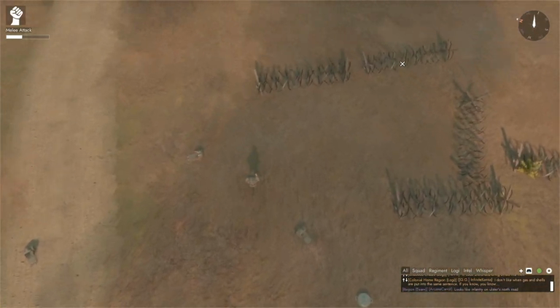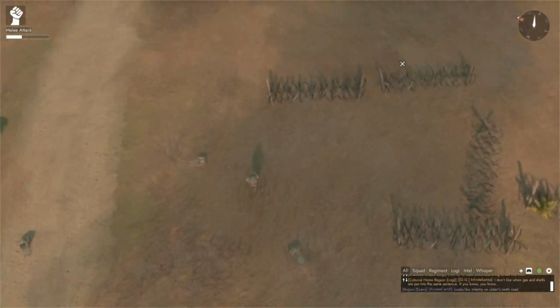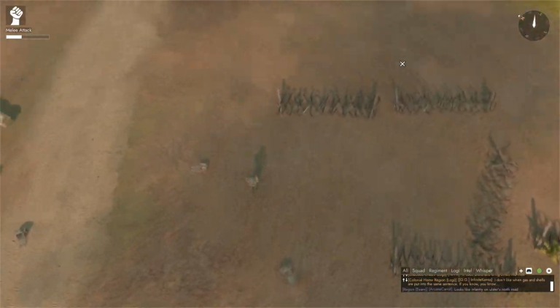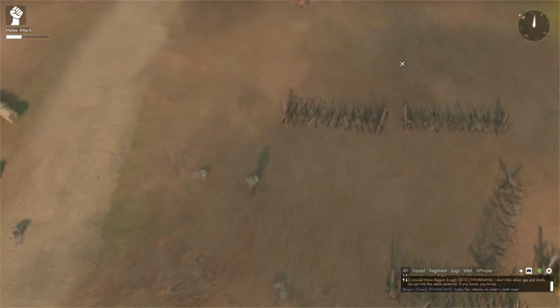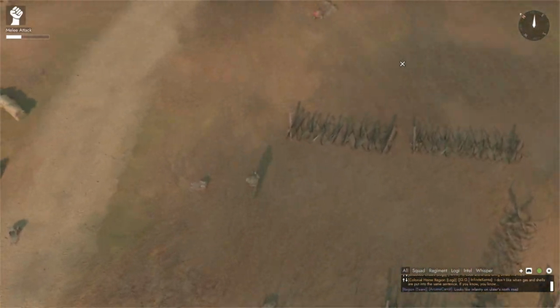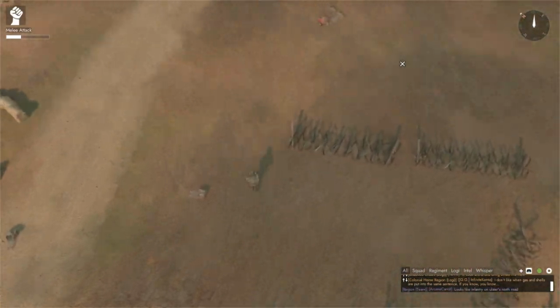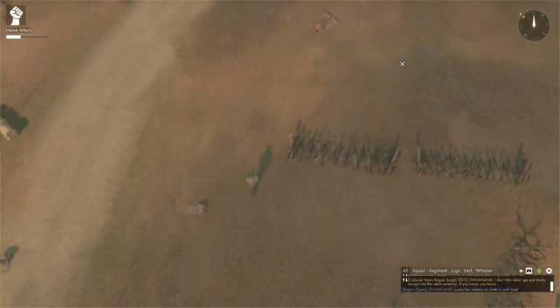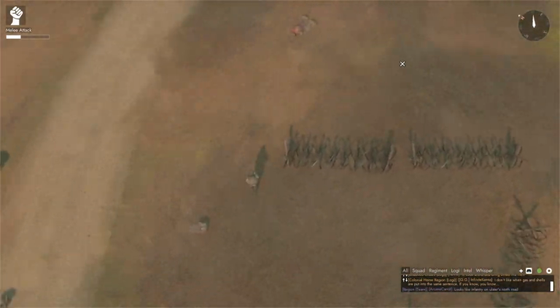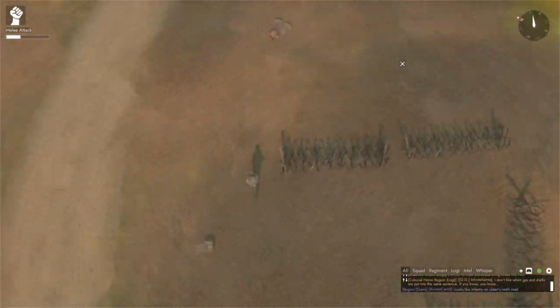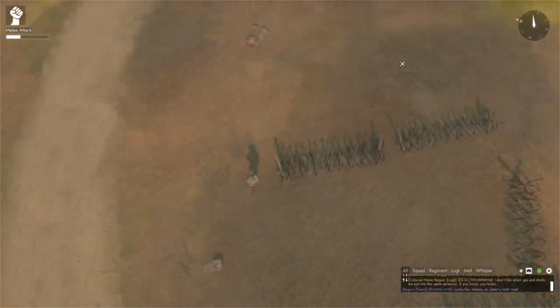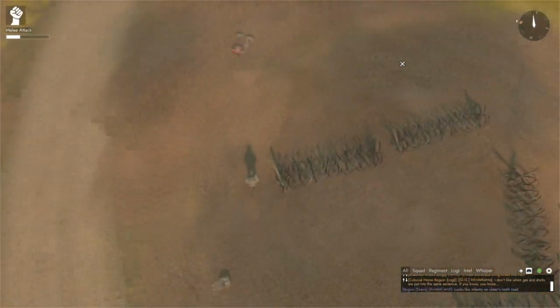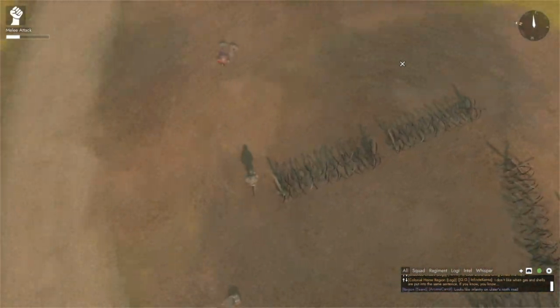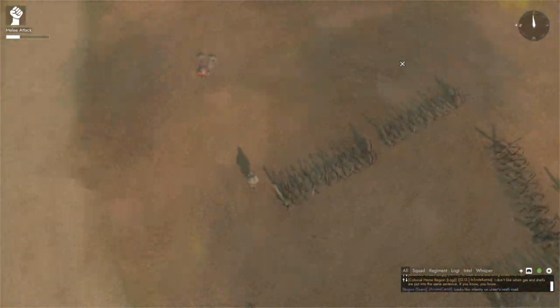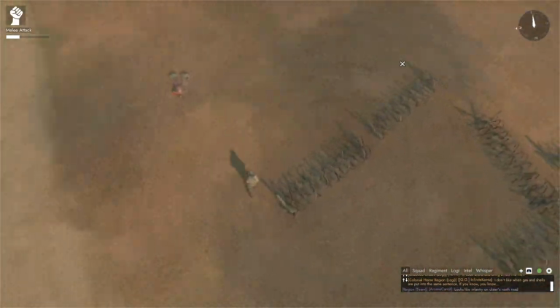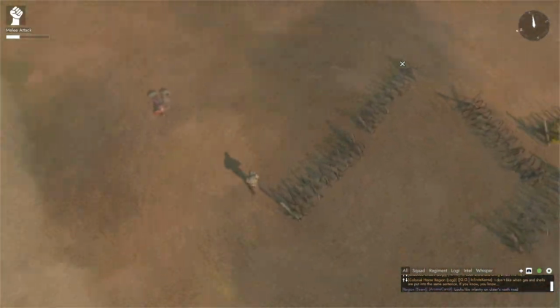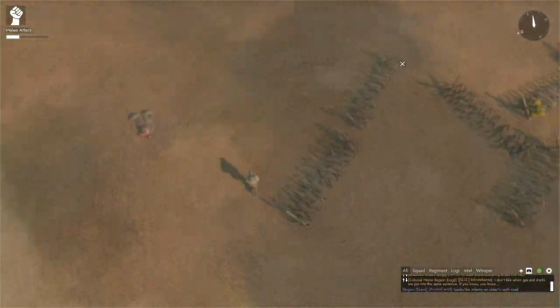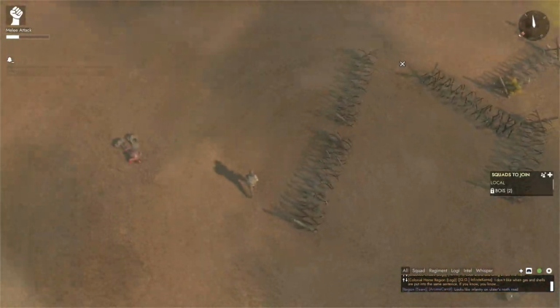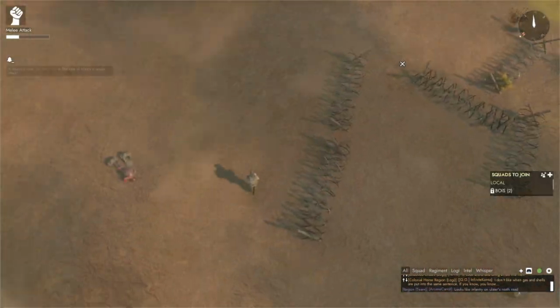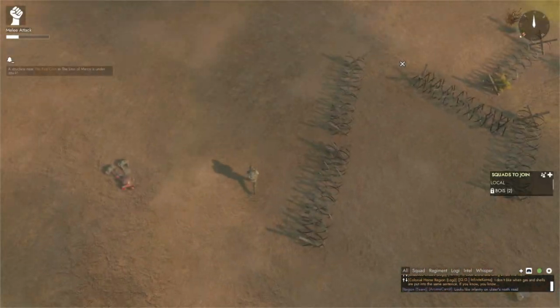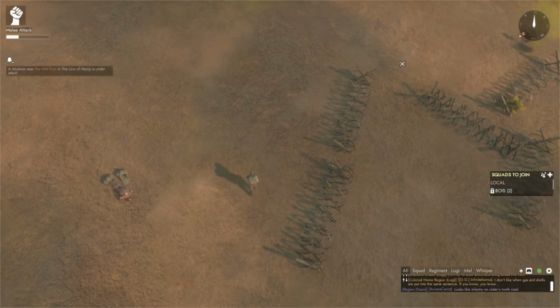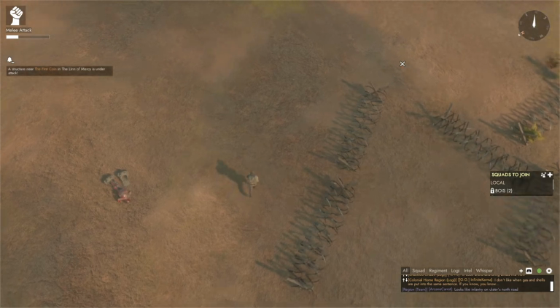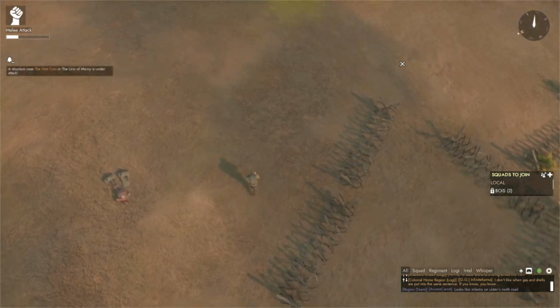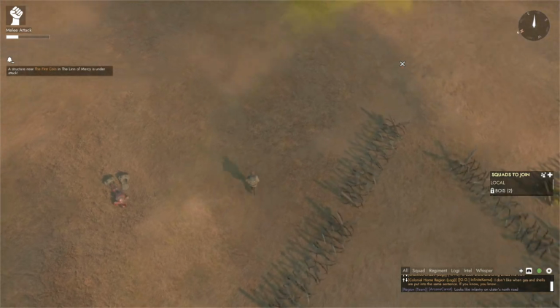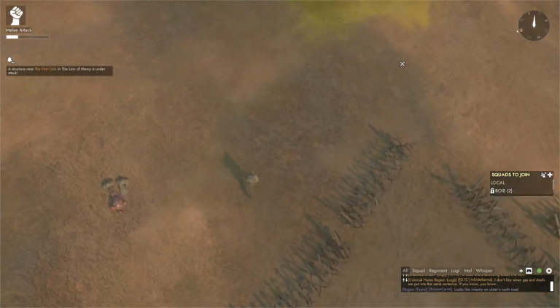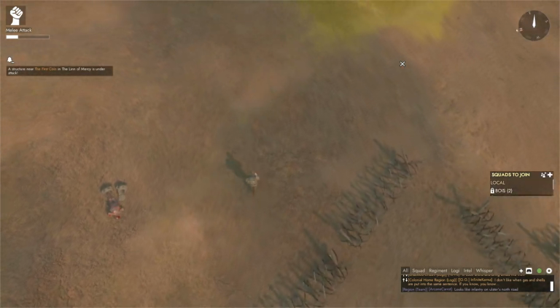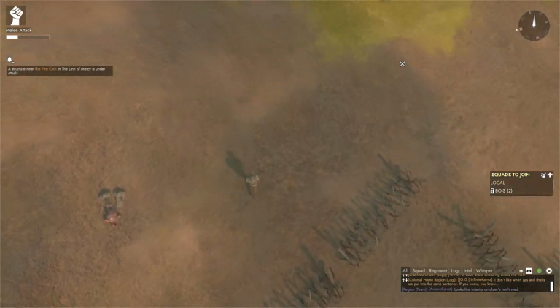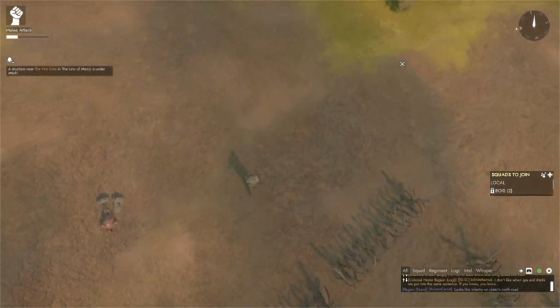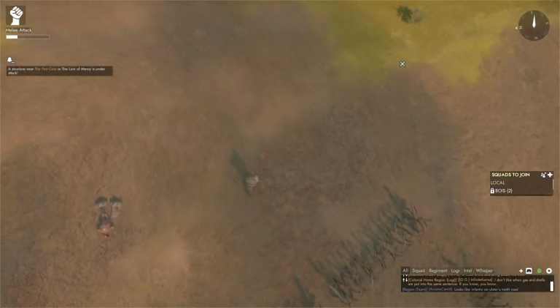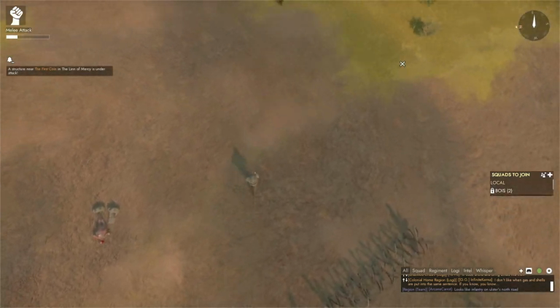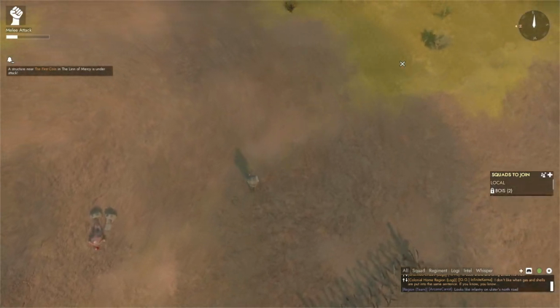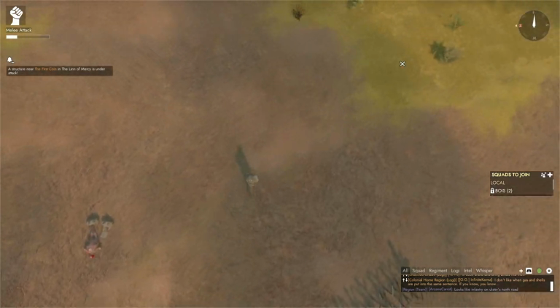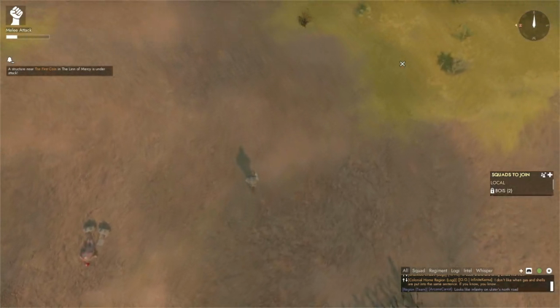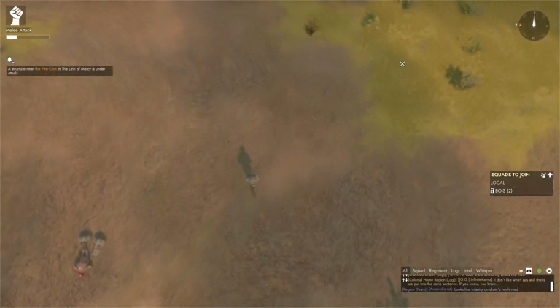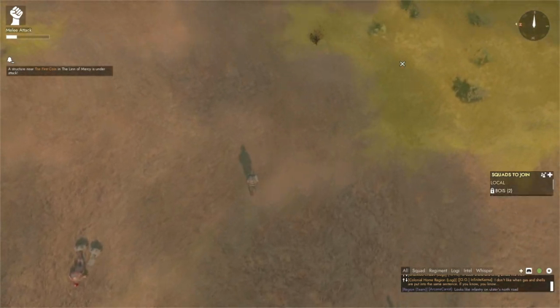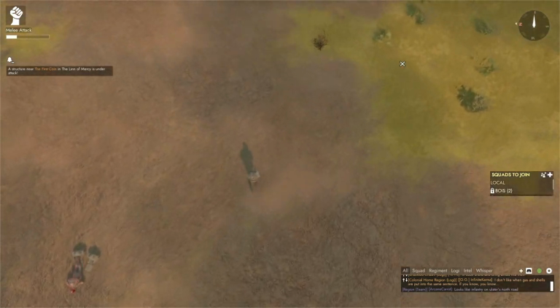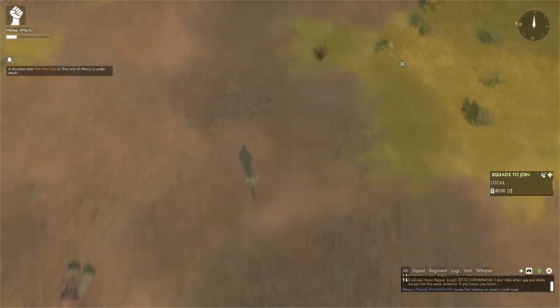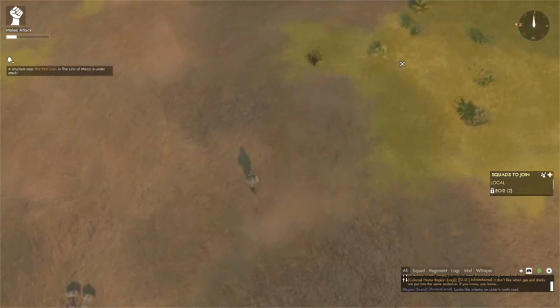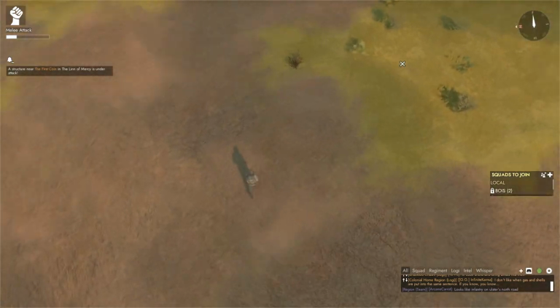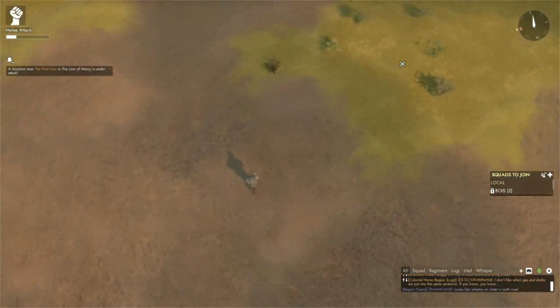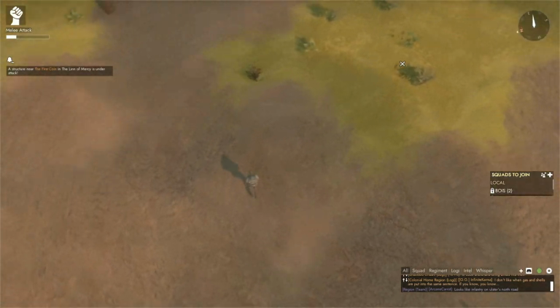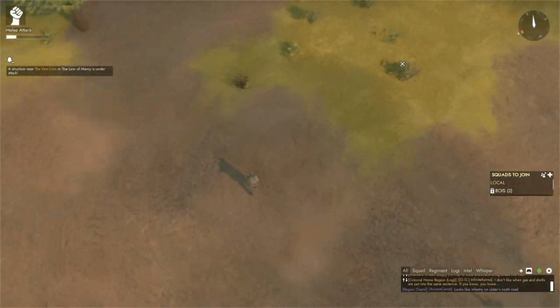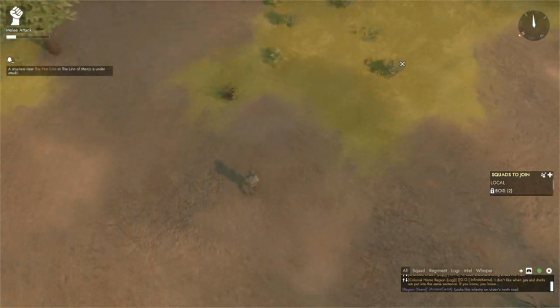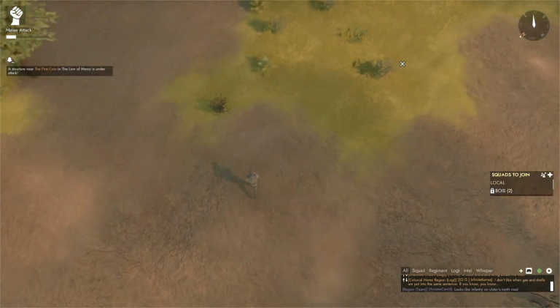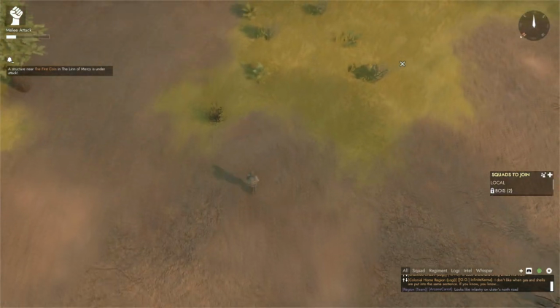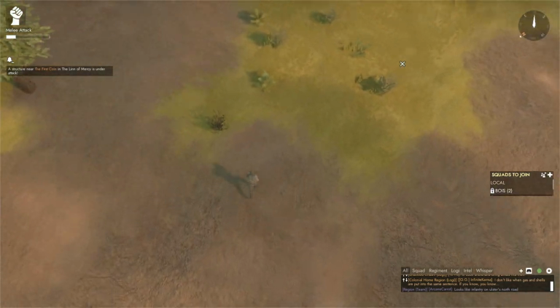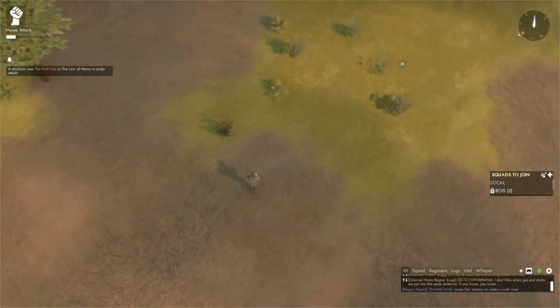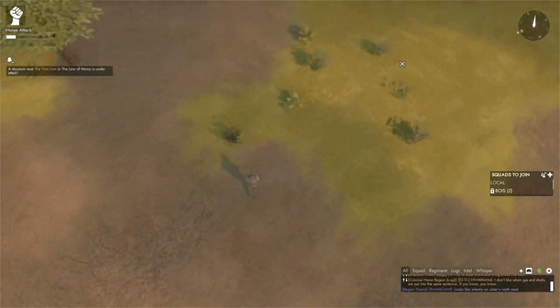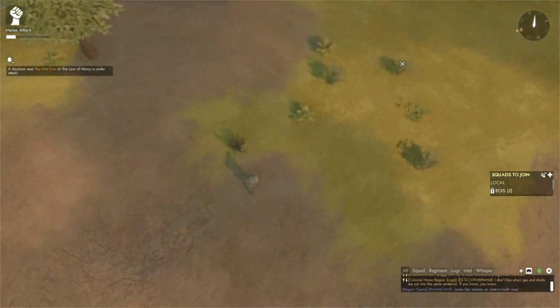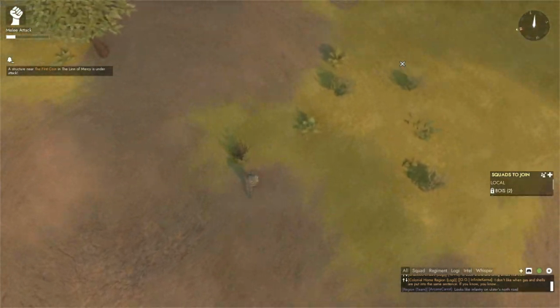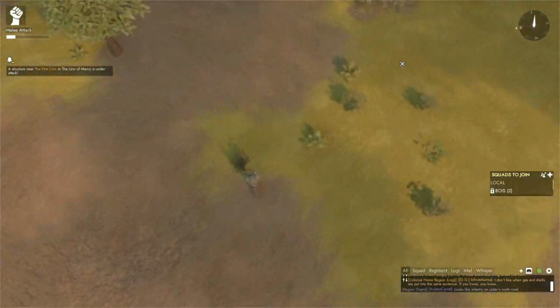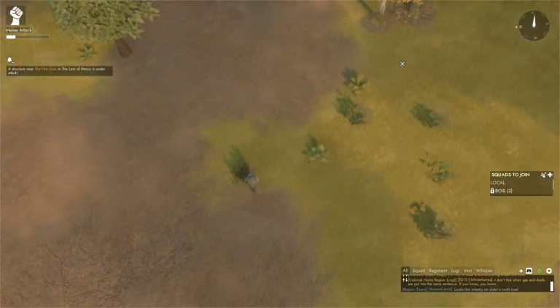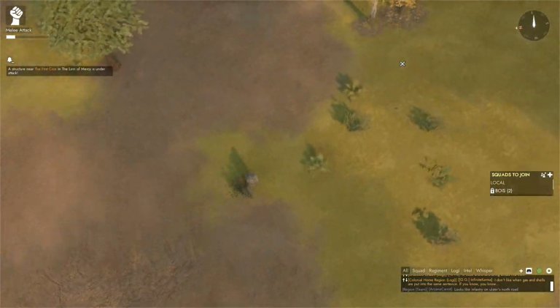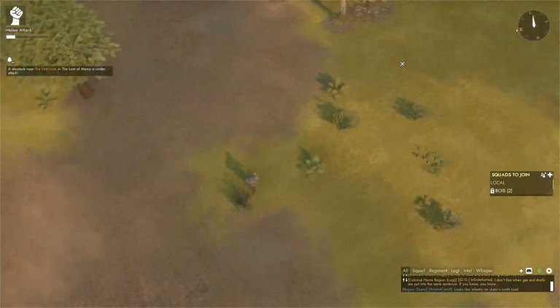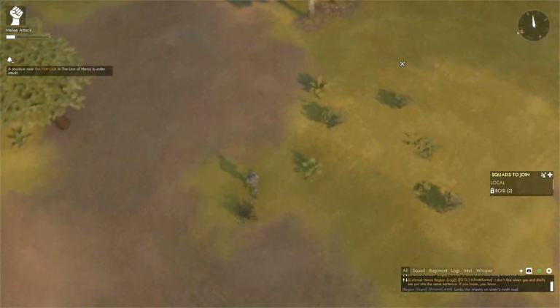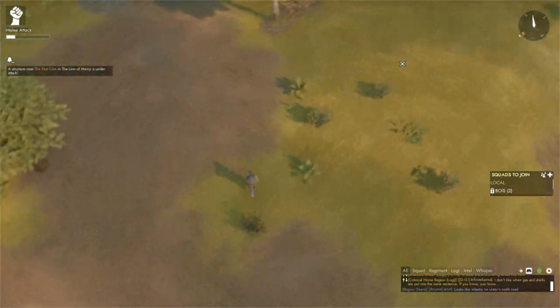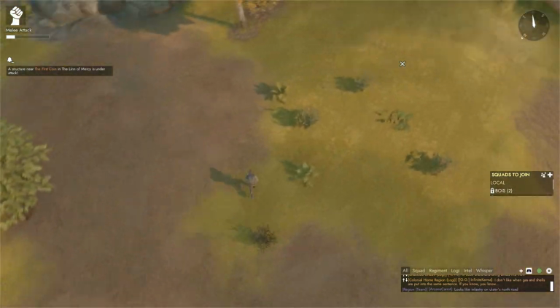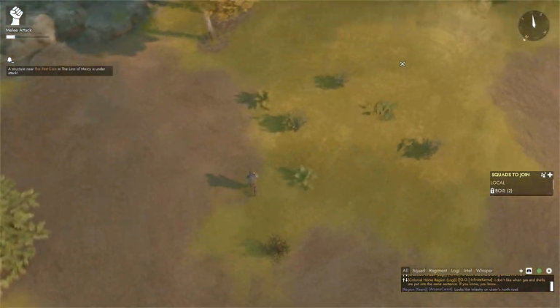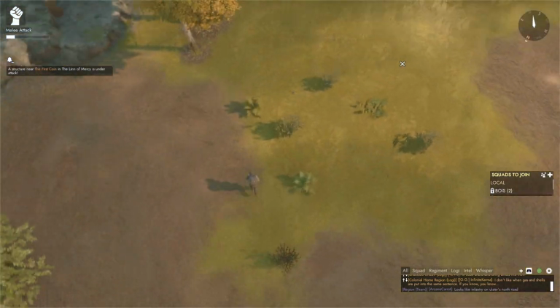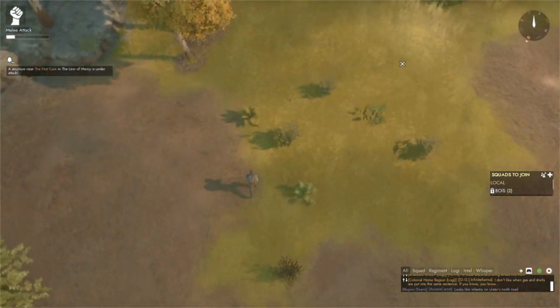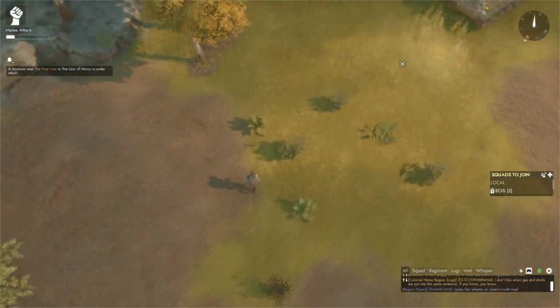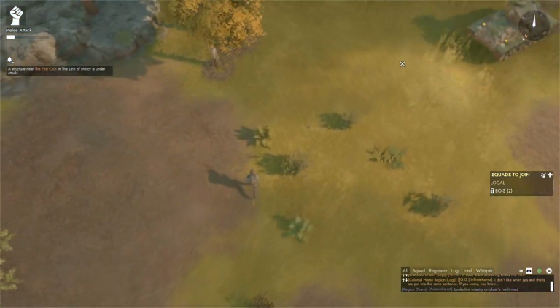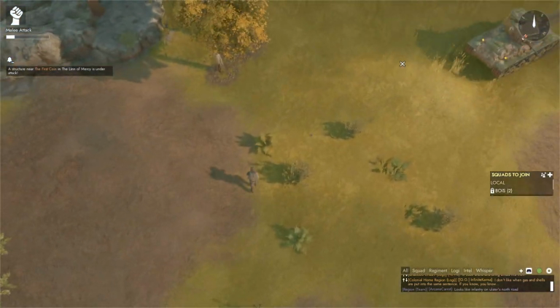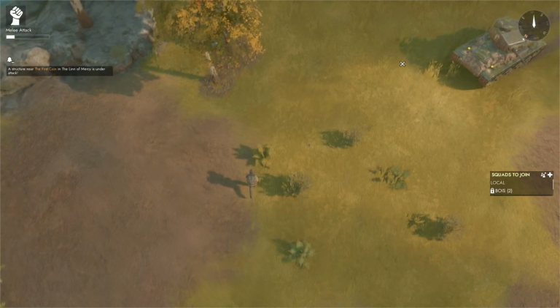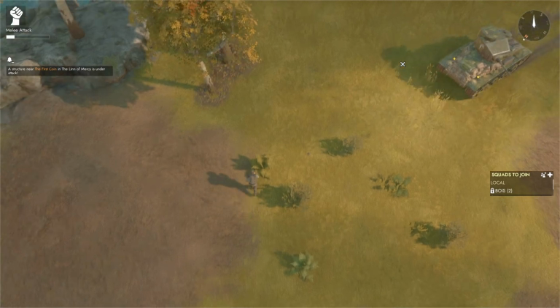To change direction, just rotate your camera. You can use this magnificent technique for blindly rushing into a stolen friendly tank.